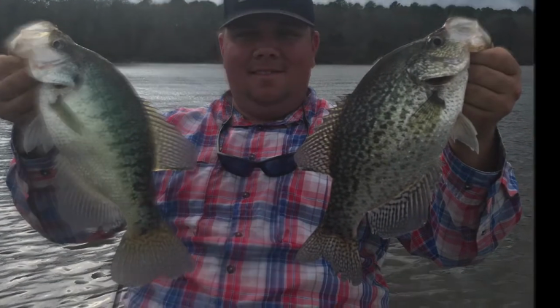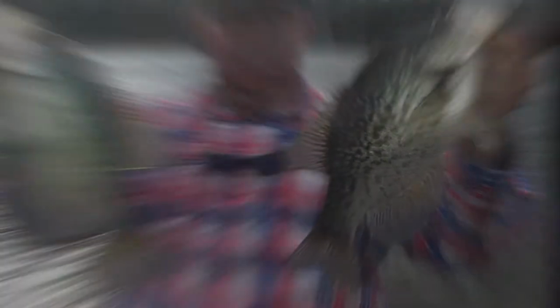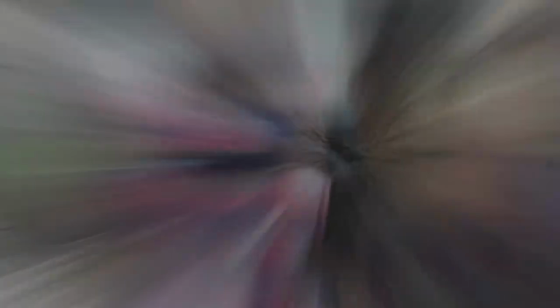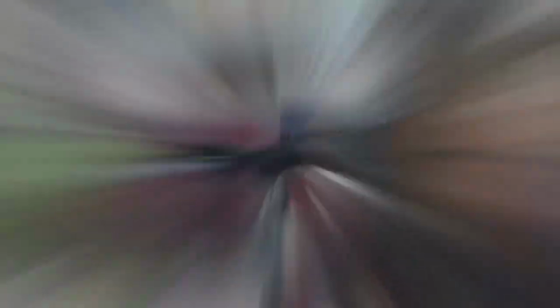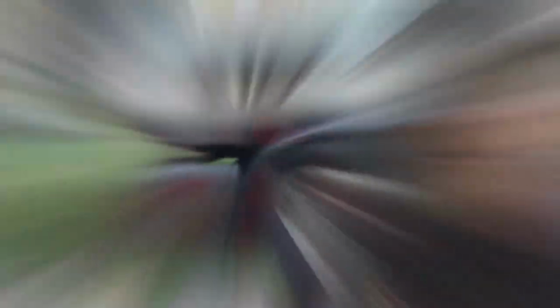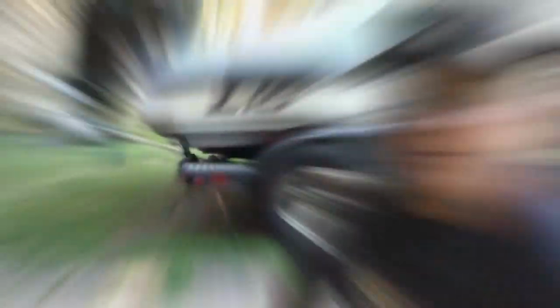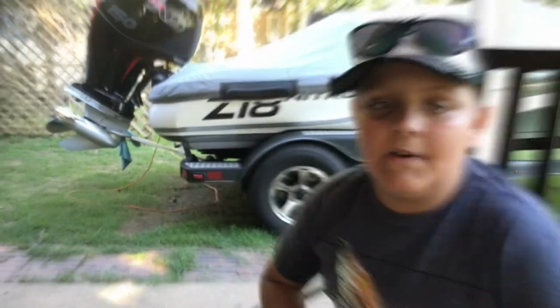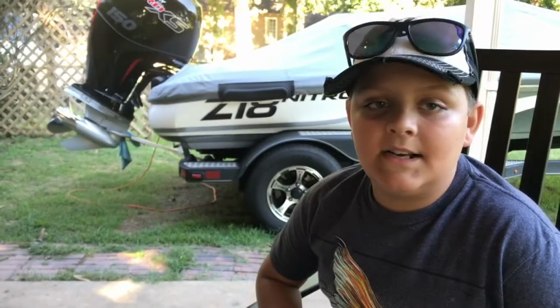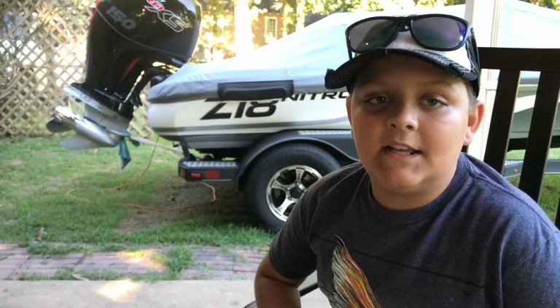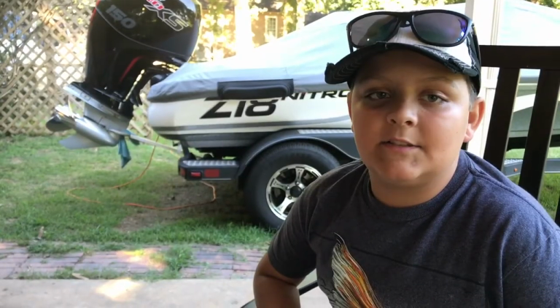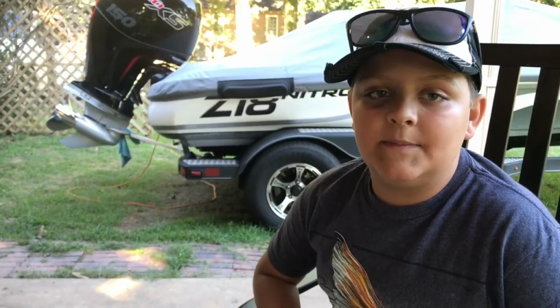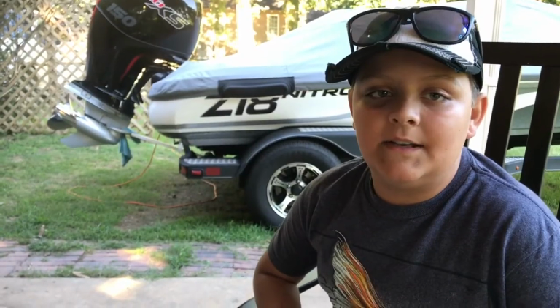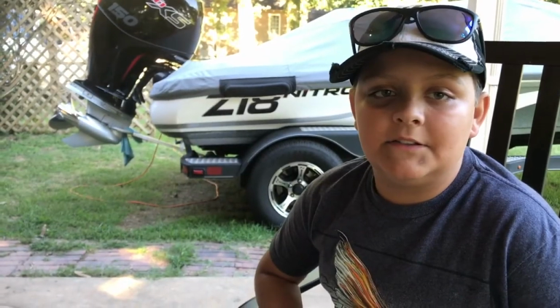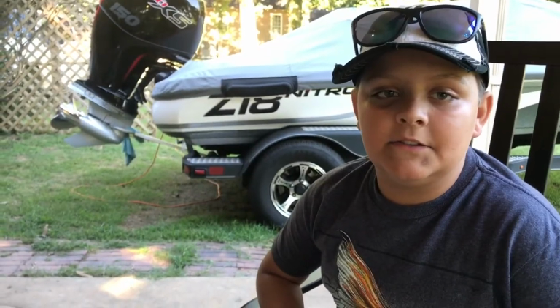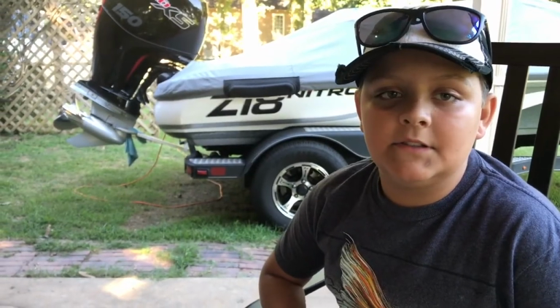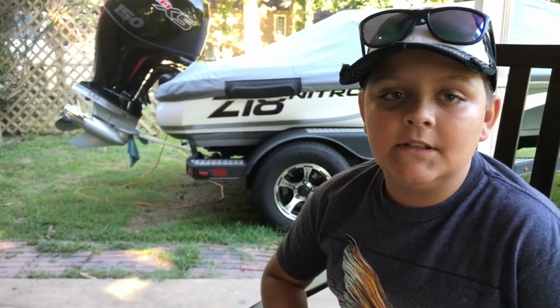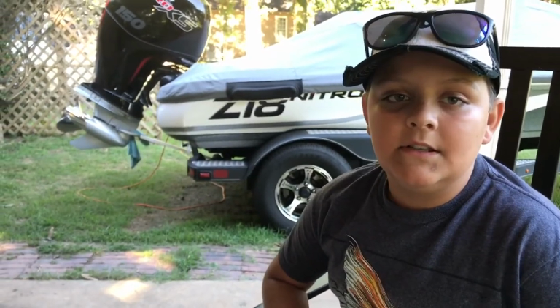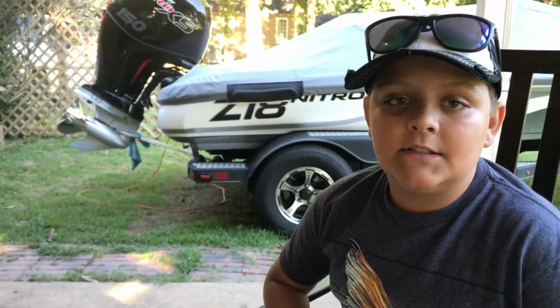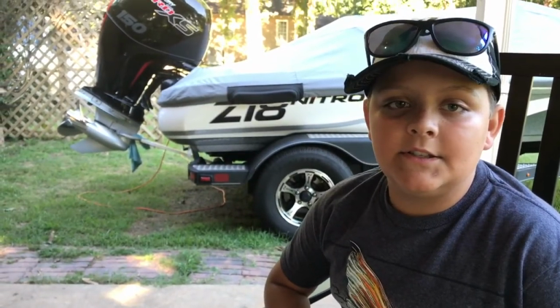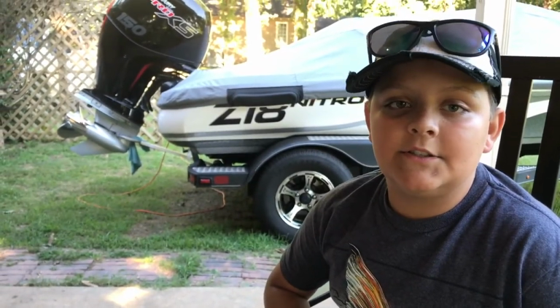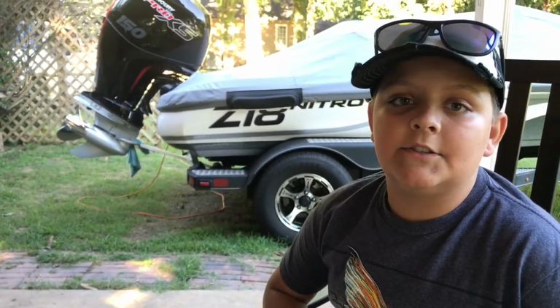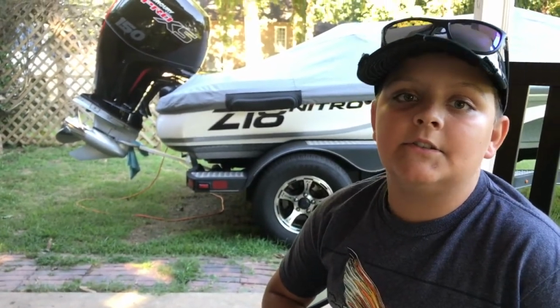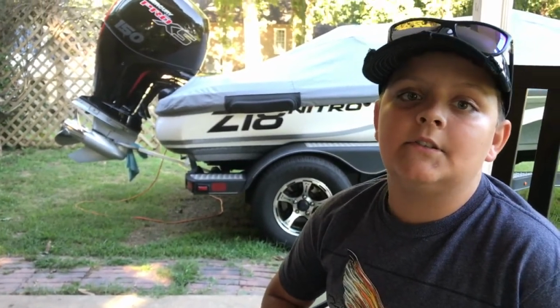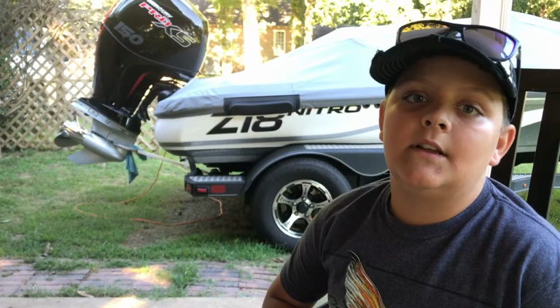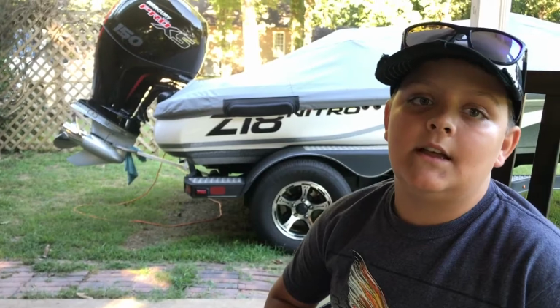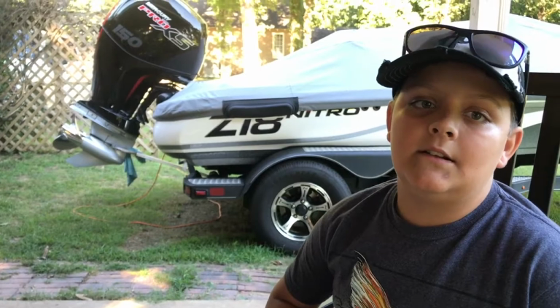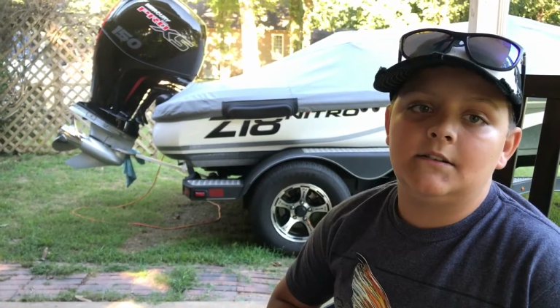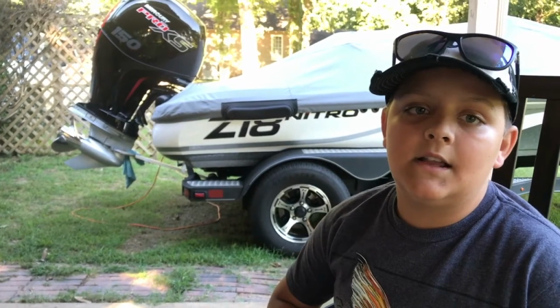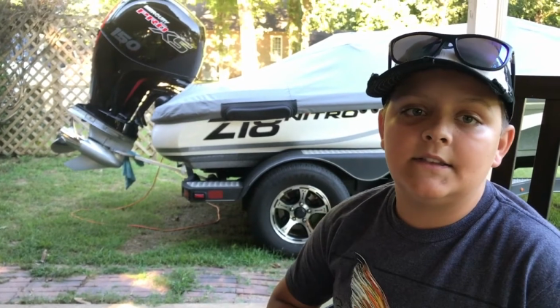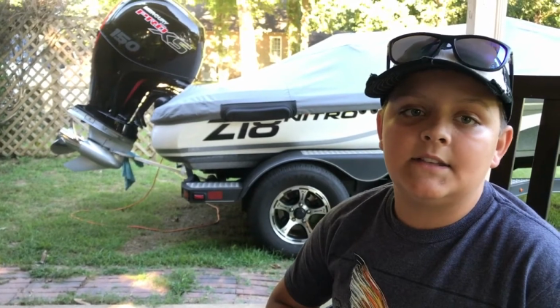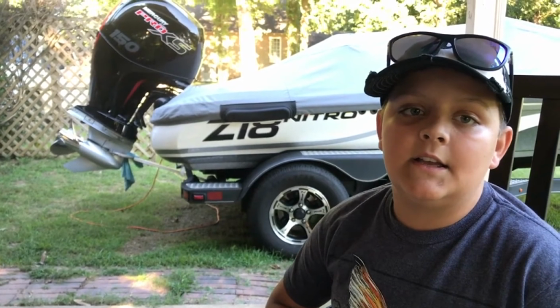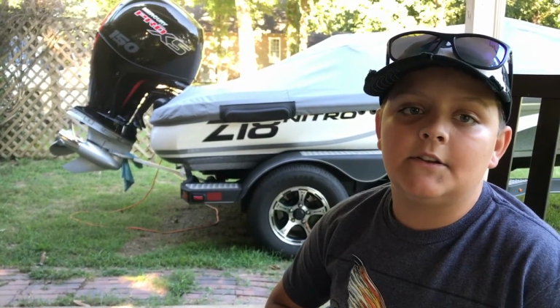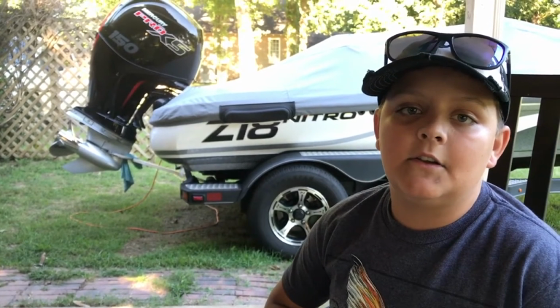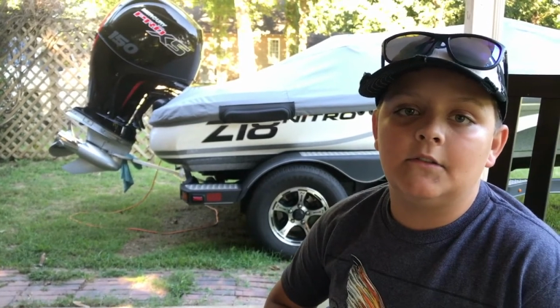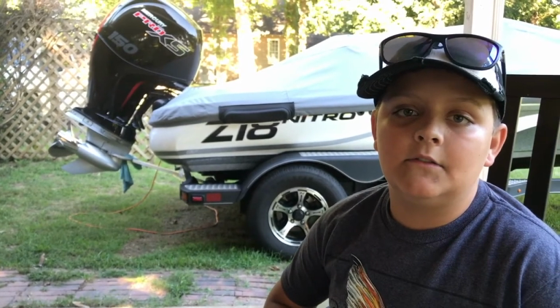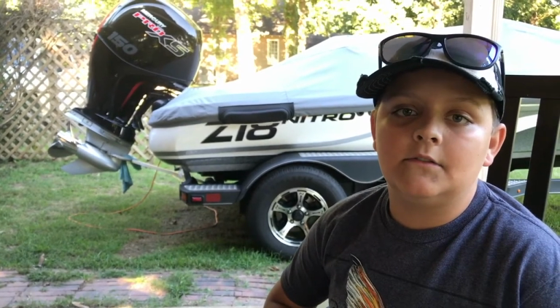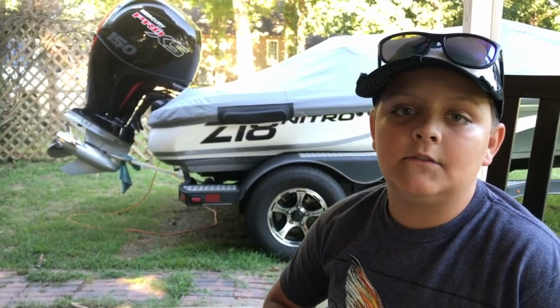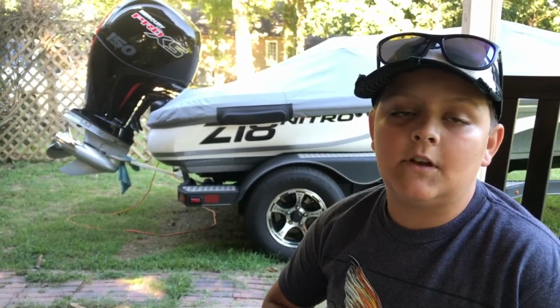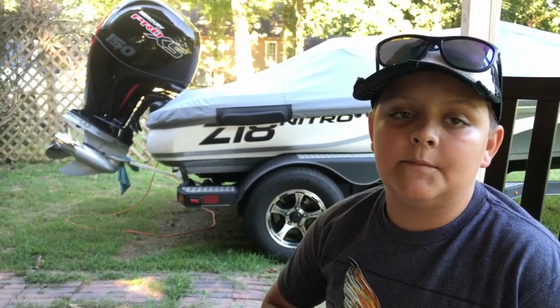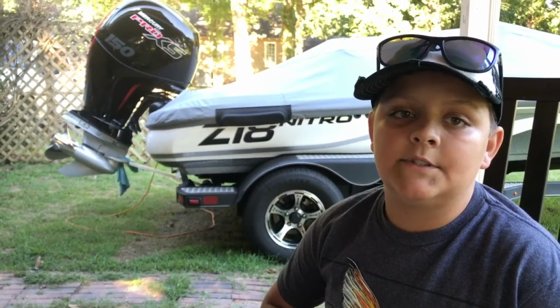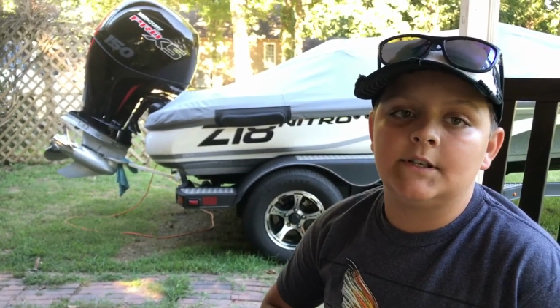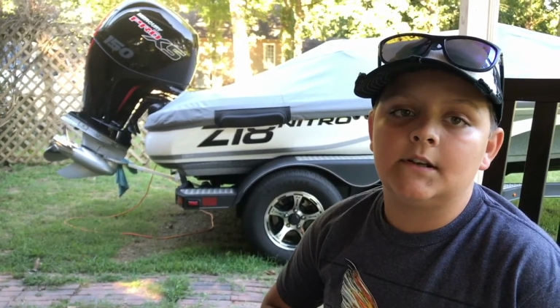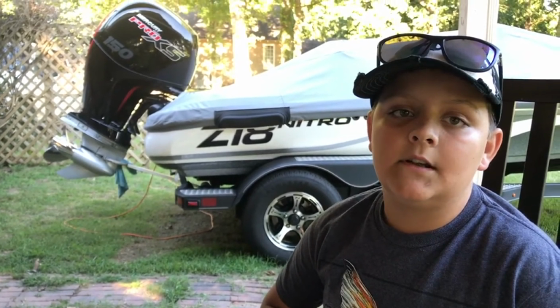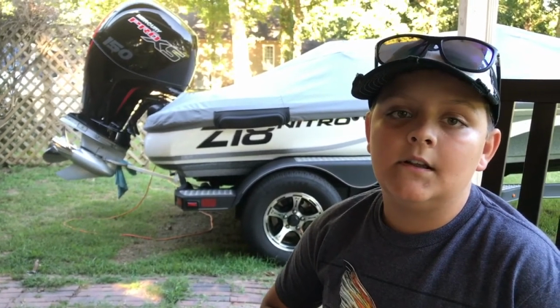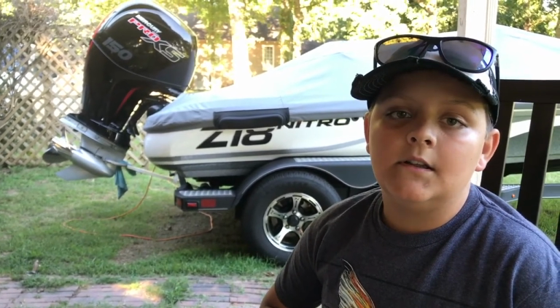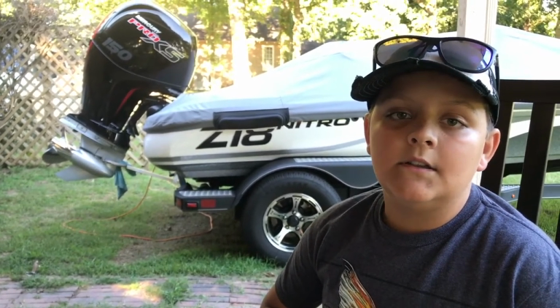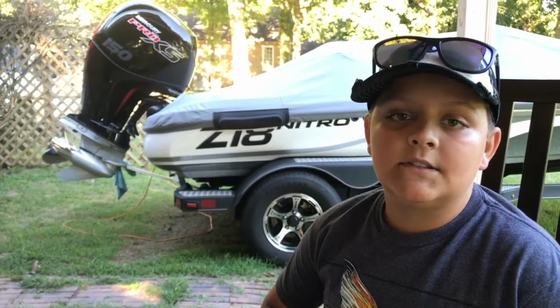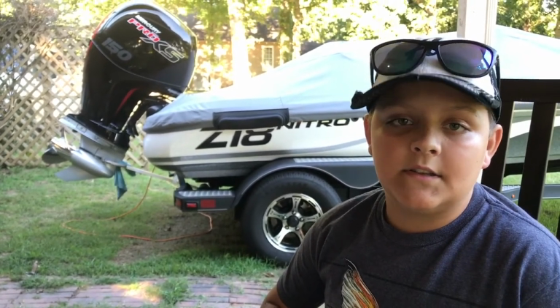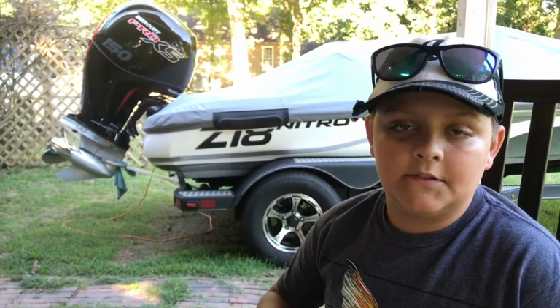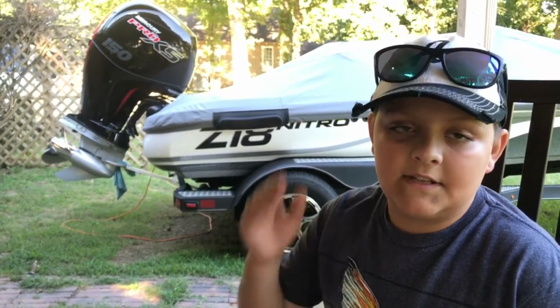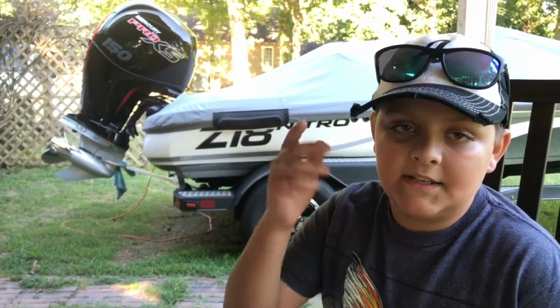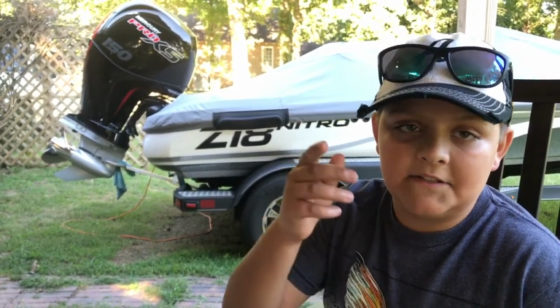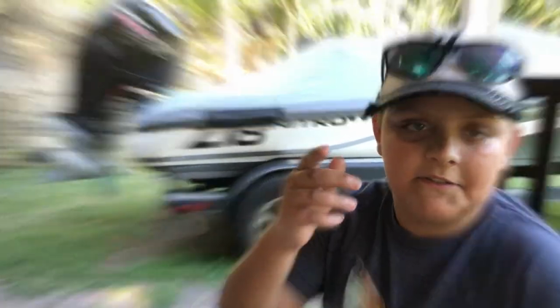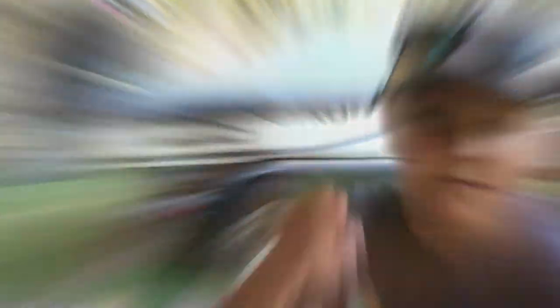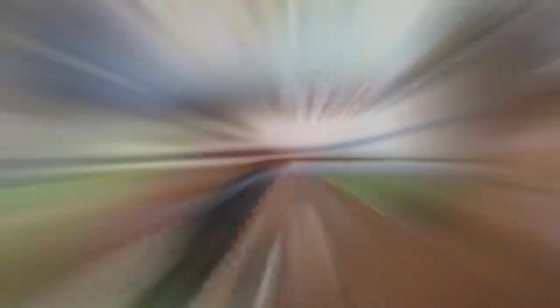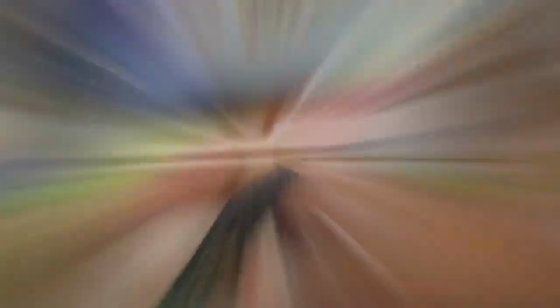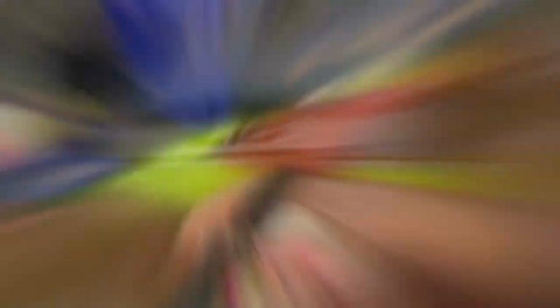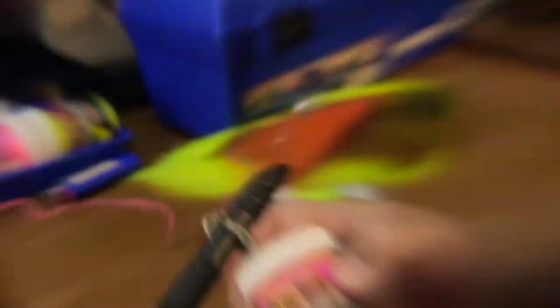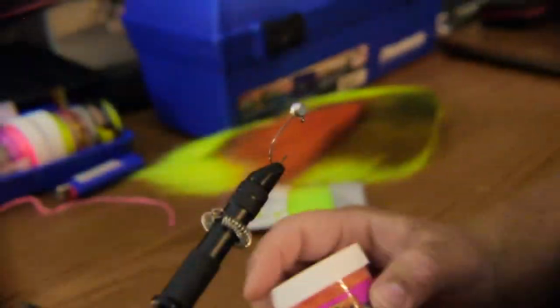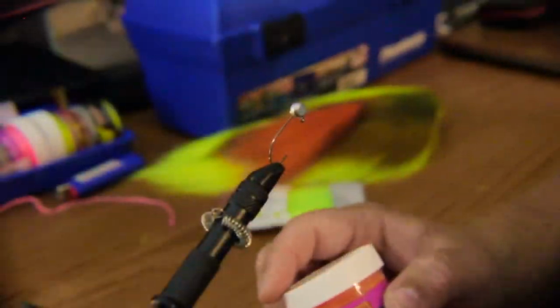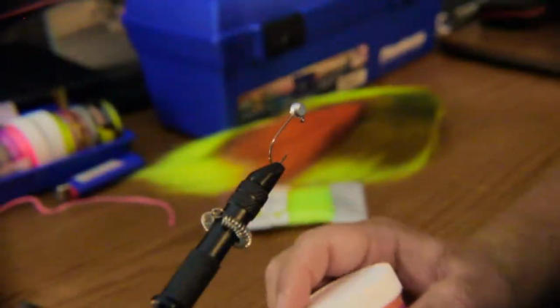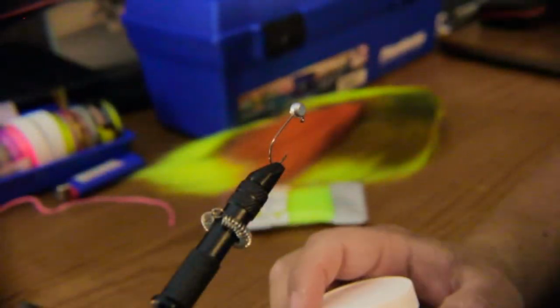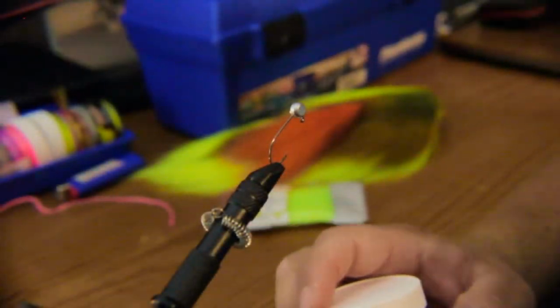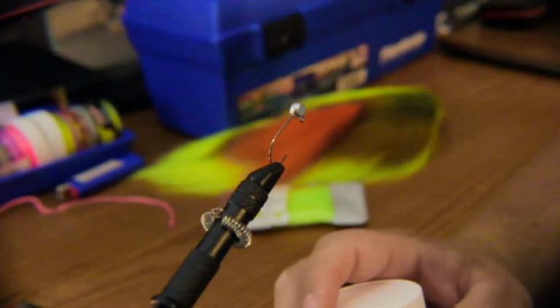My dad is about to teach you how to hand tie your own crappie jig, so stay tuned. Alright guys, today we're going to be using Pro-Tech powder paint.